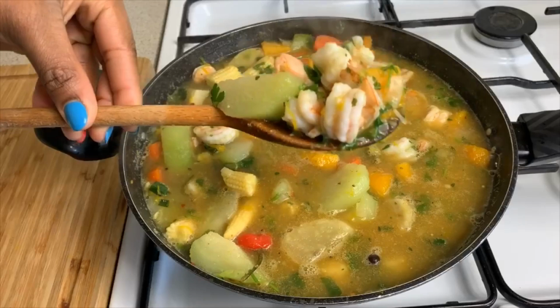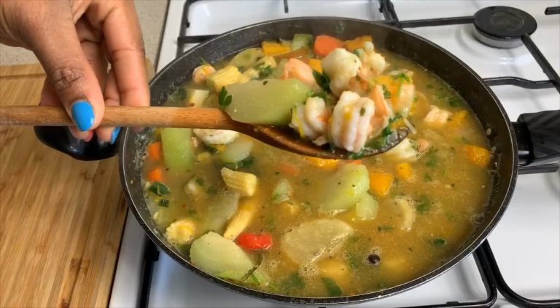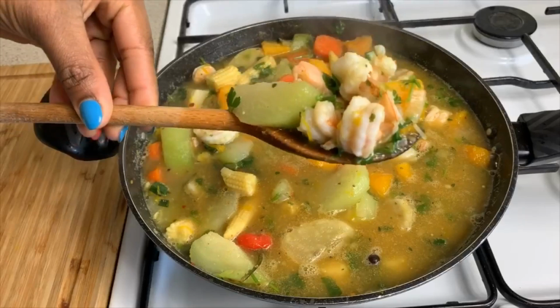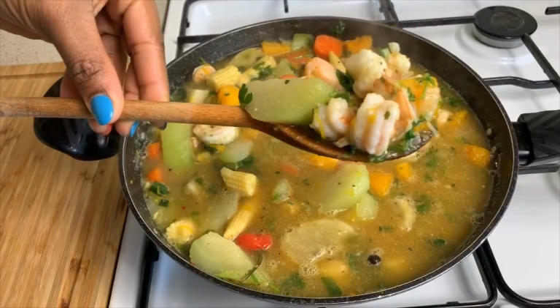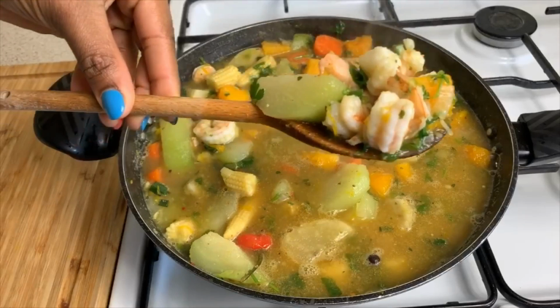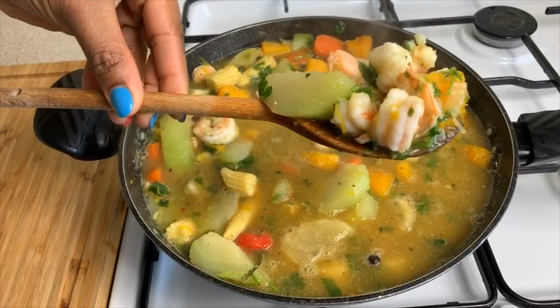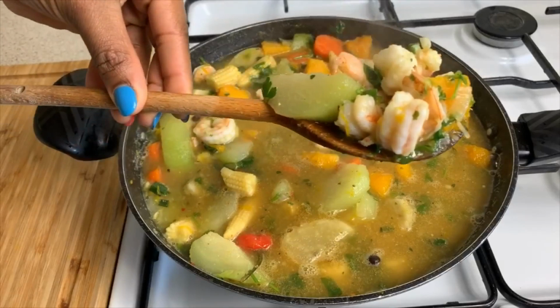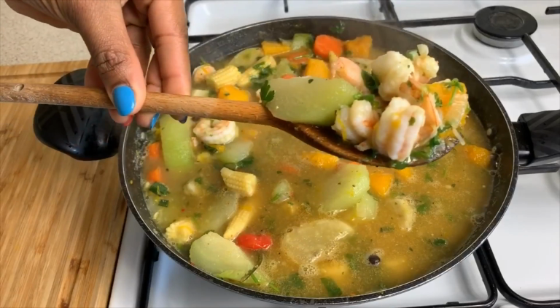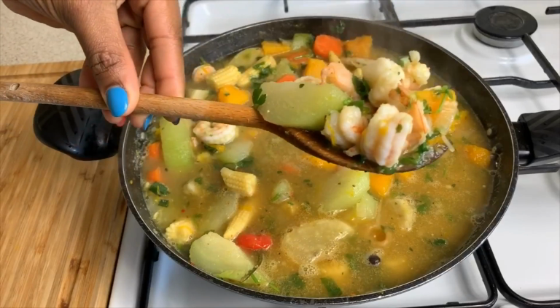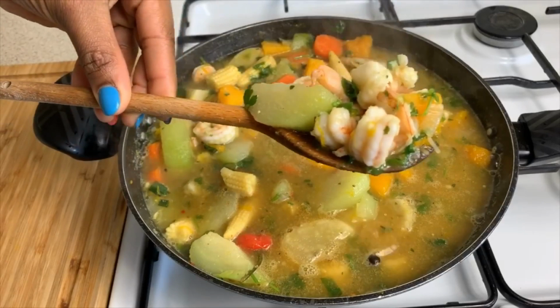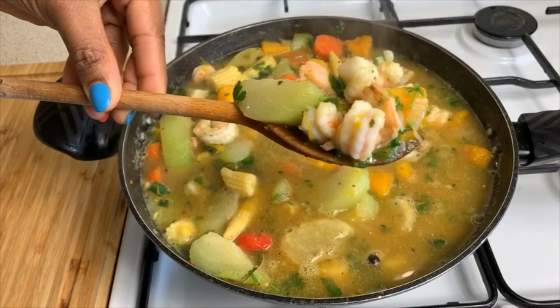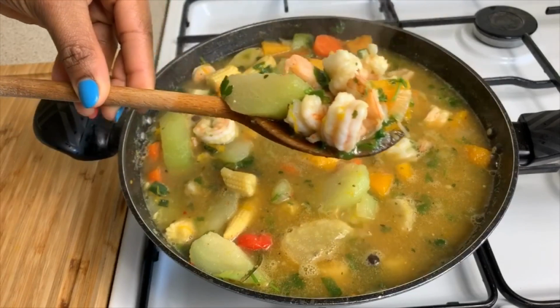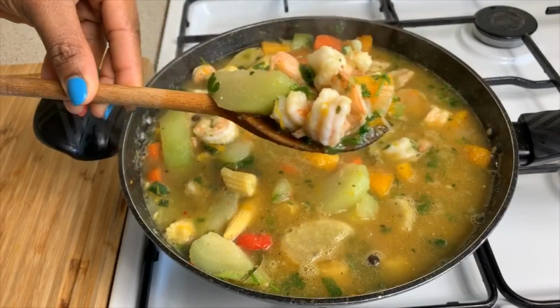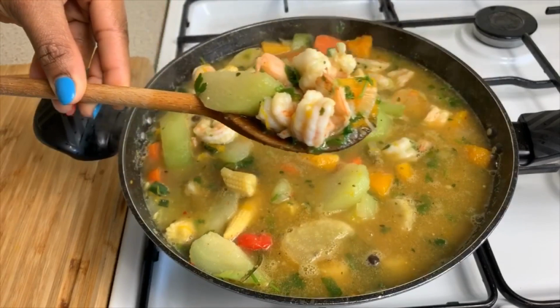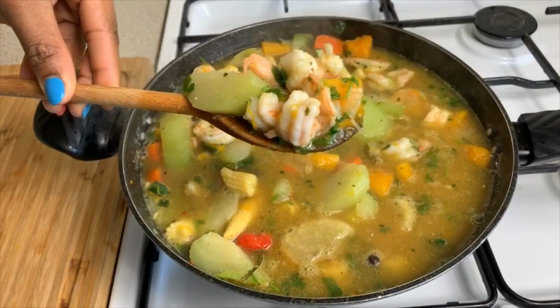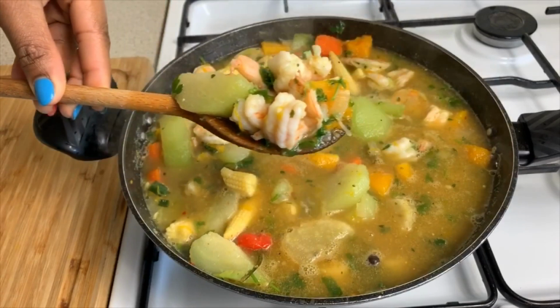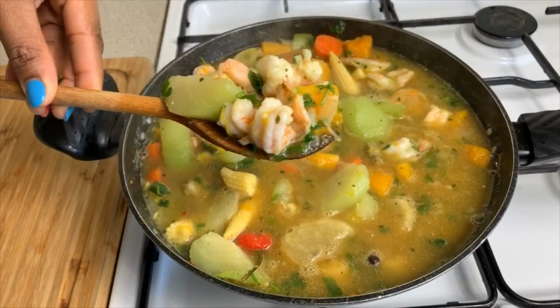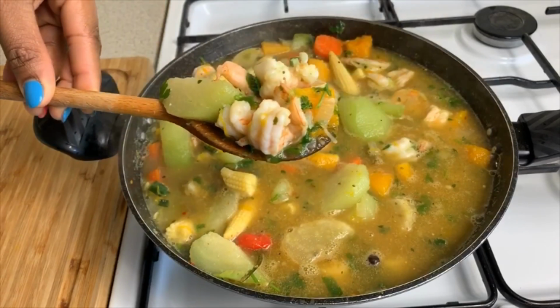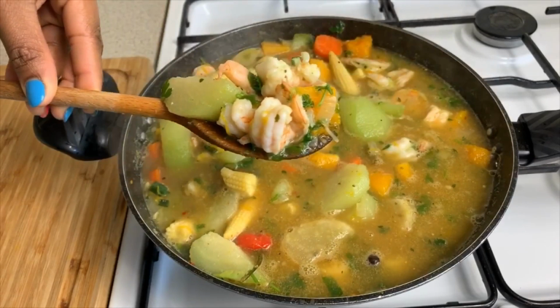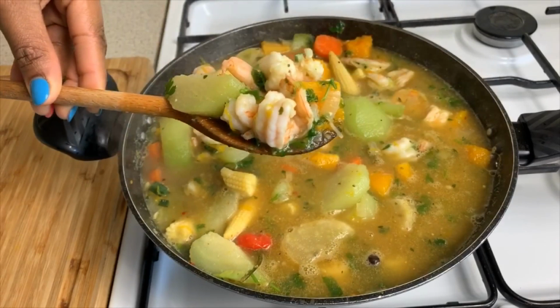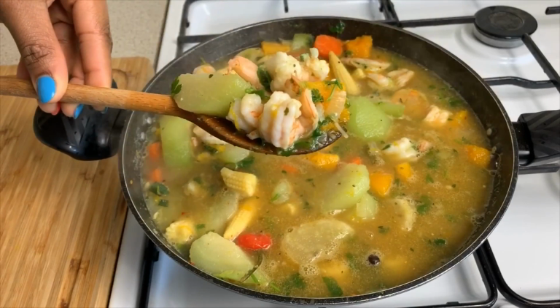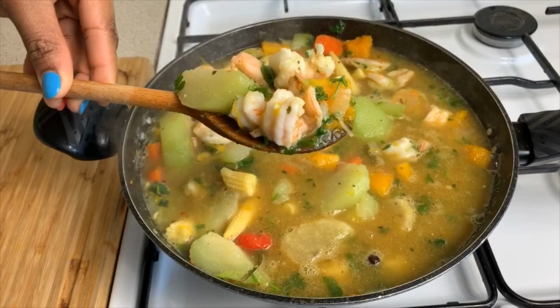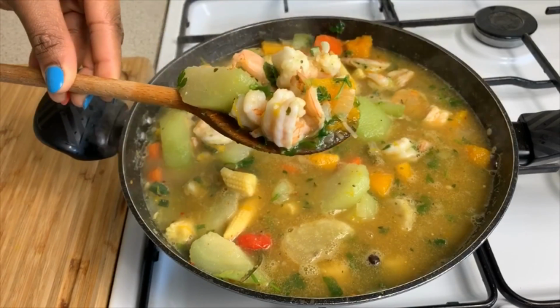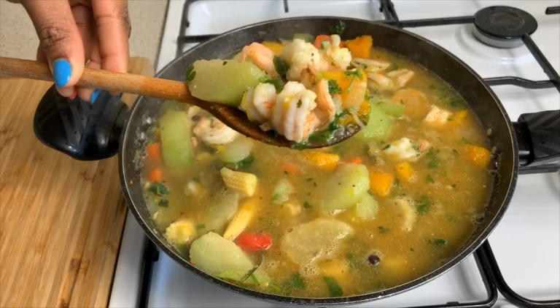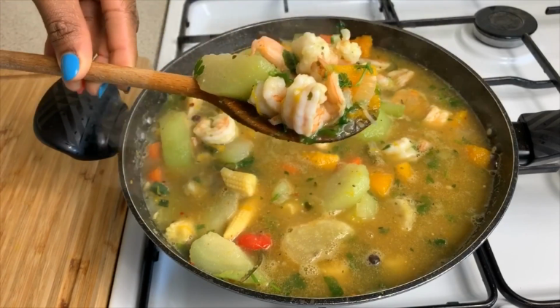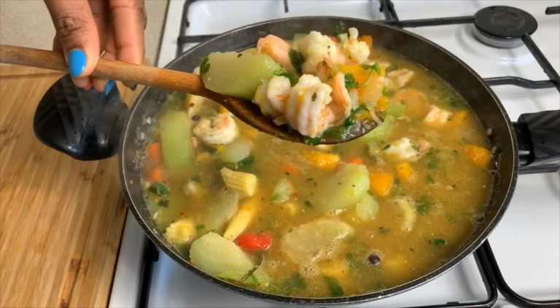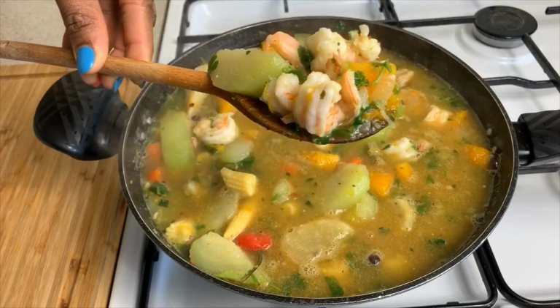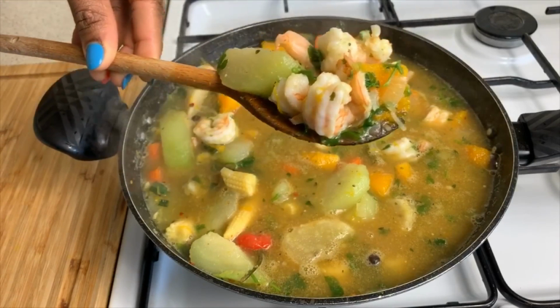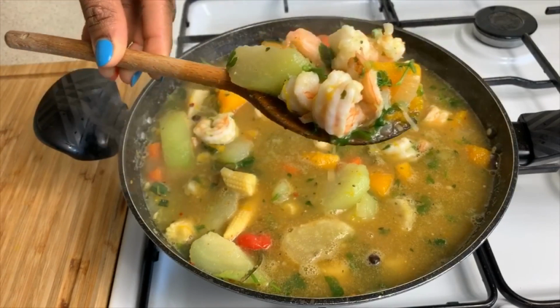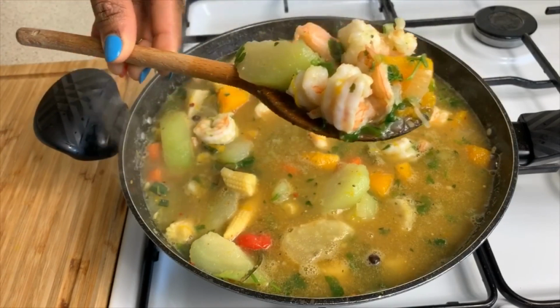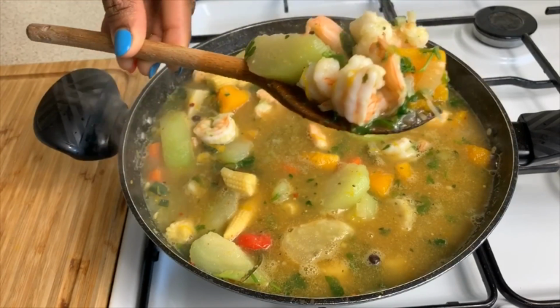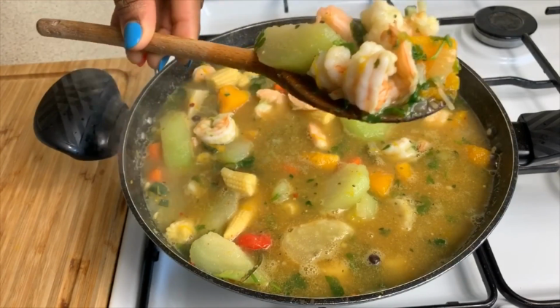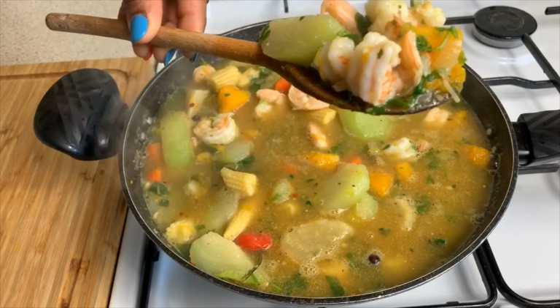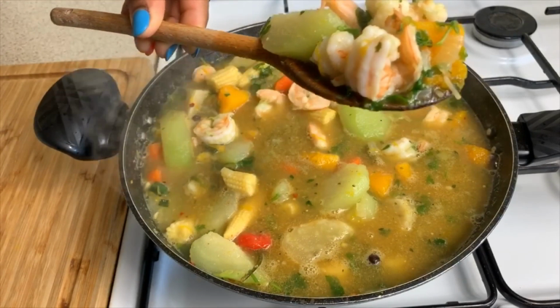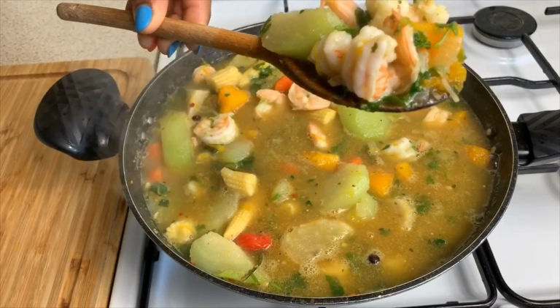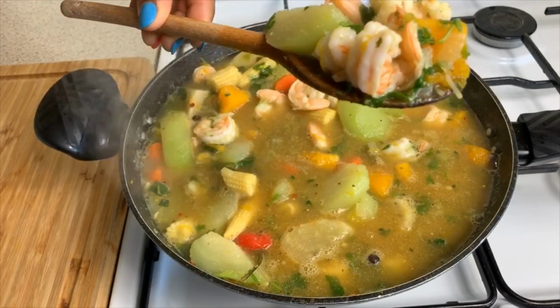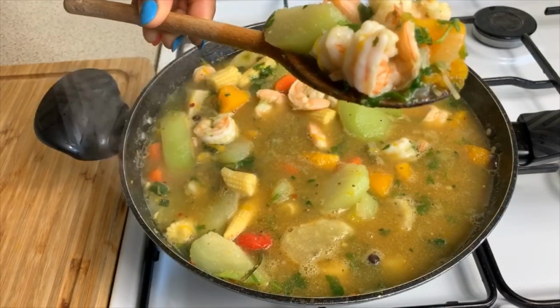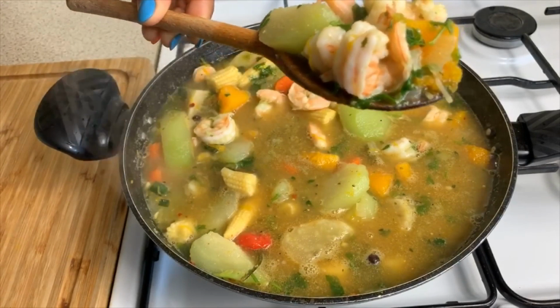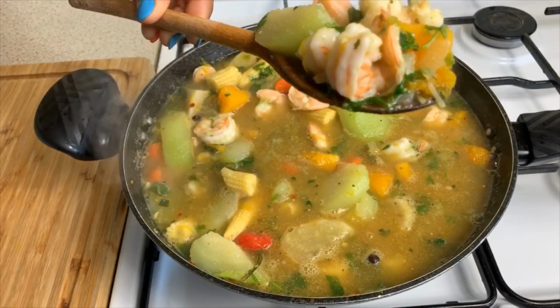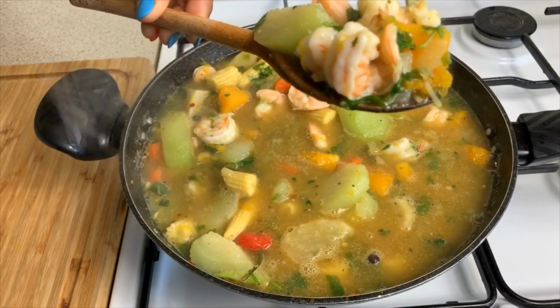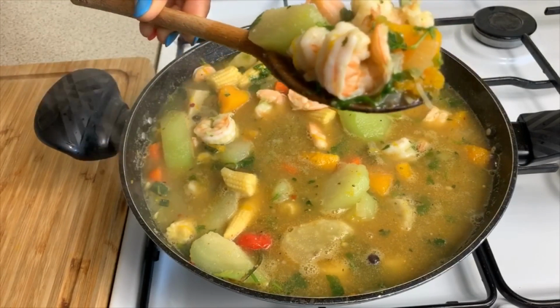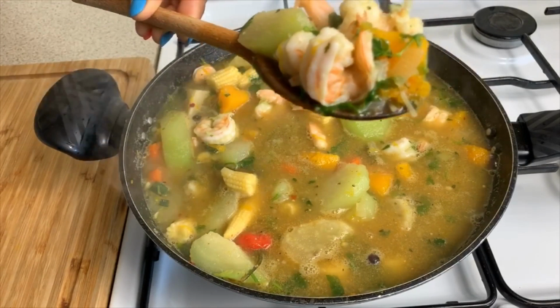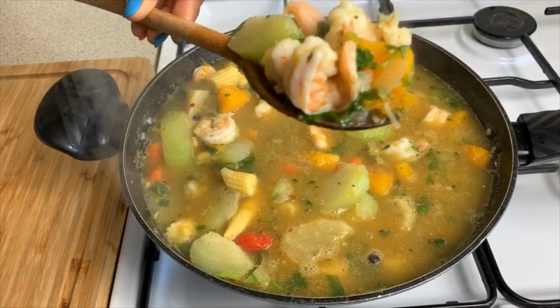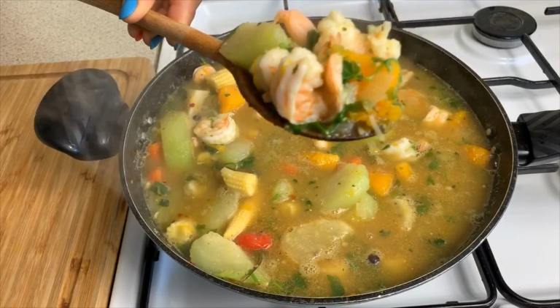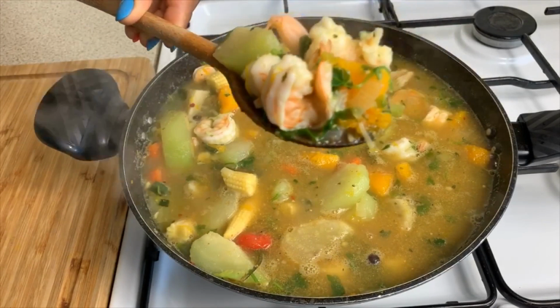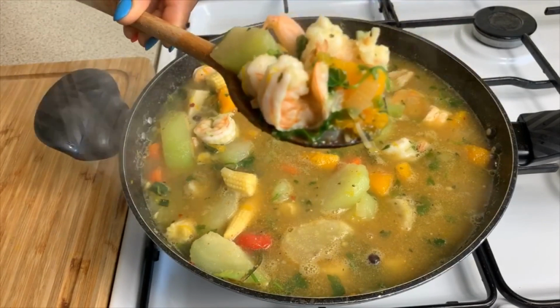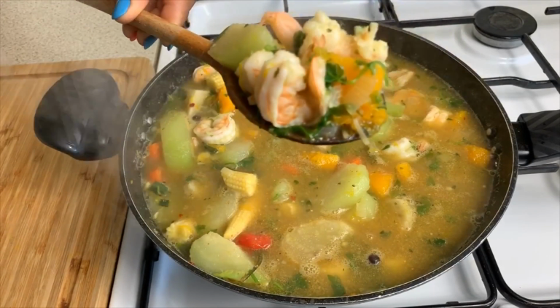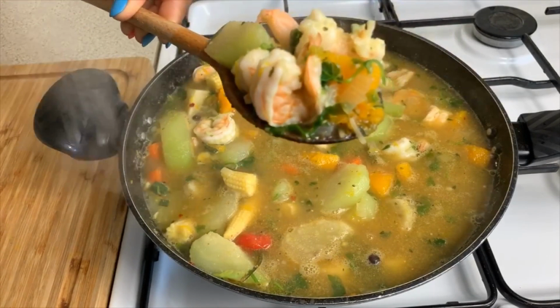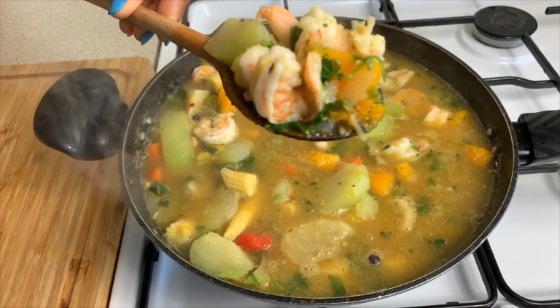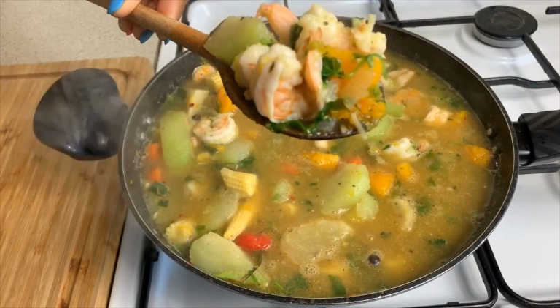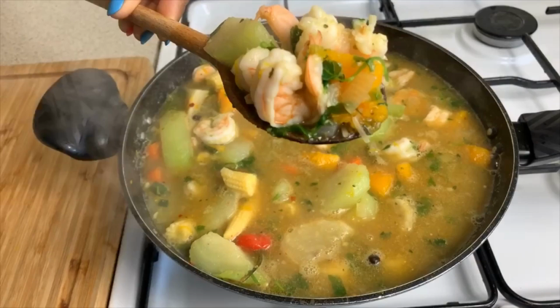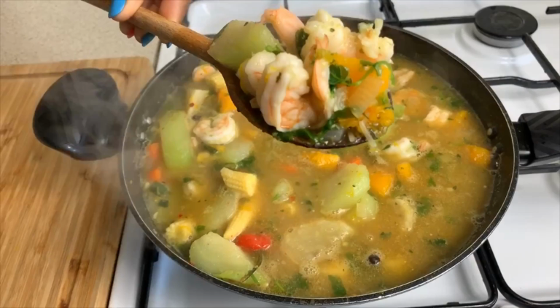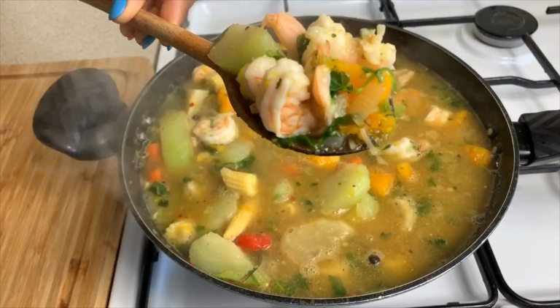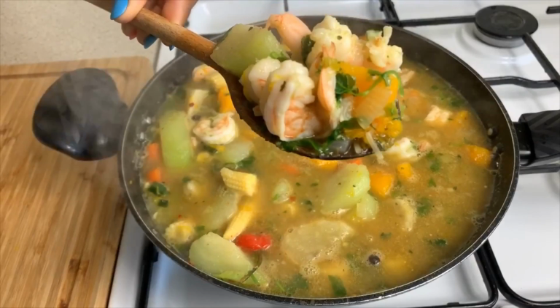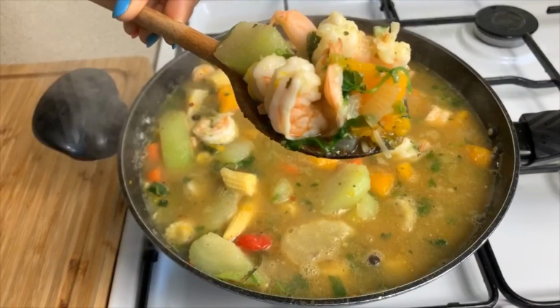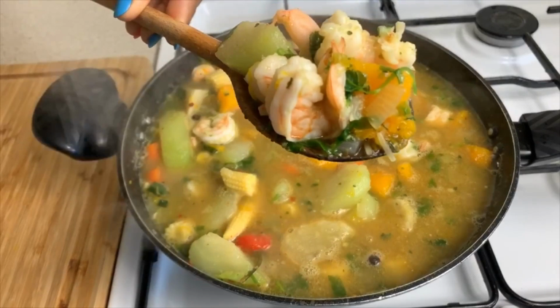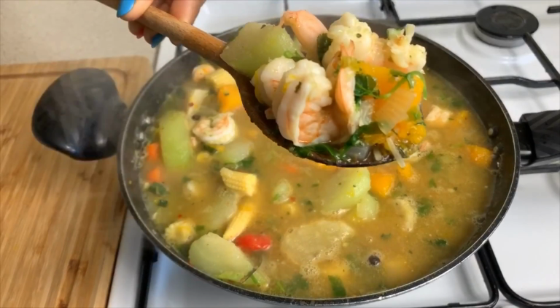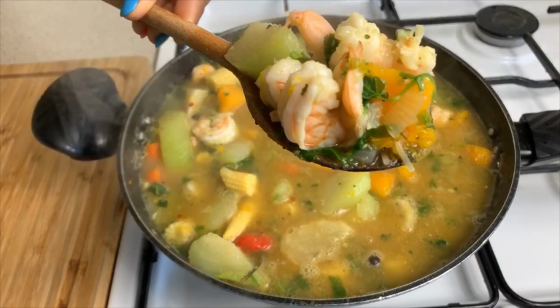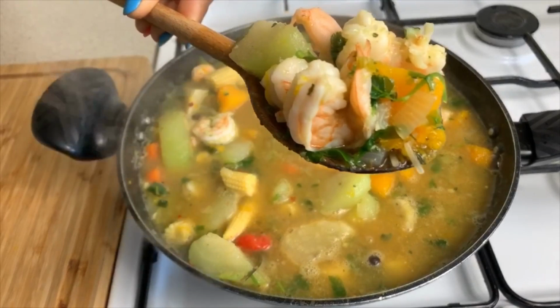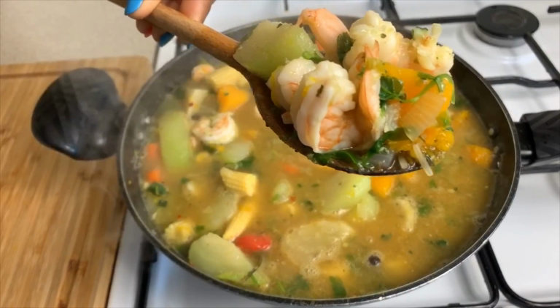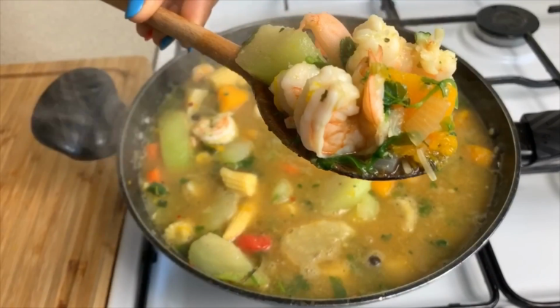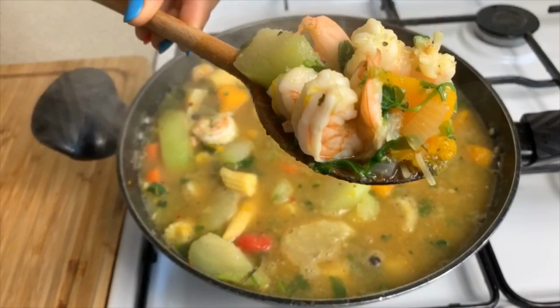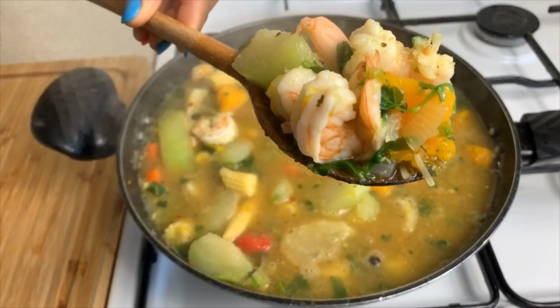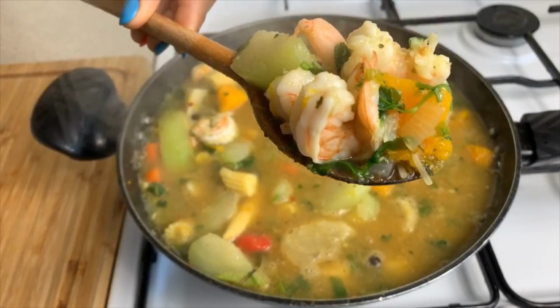A beautiful spoonful — mmm, delicious mouthful, yes.